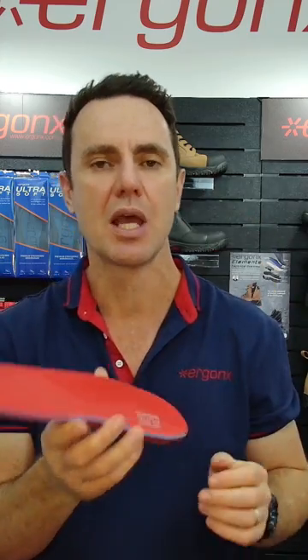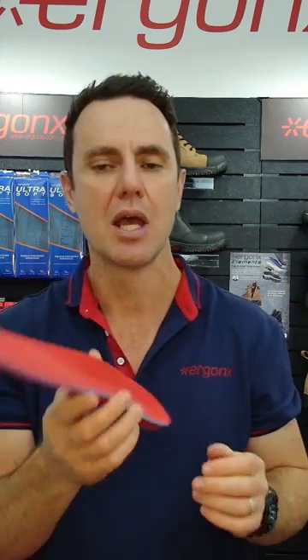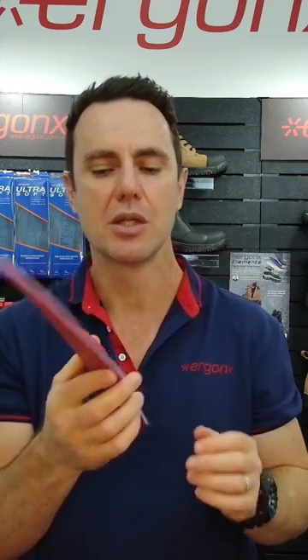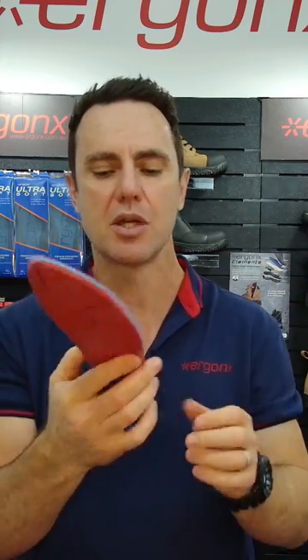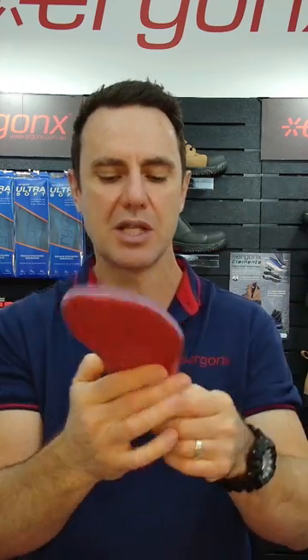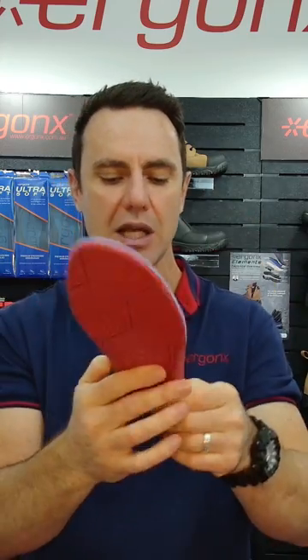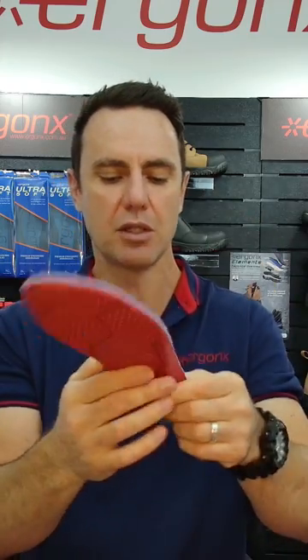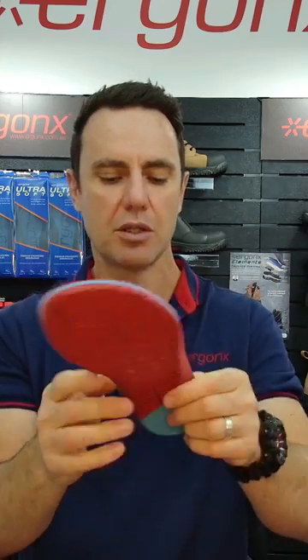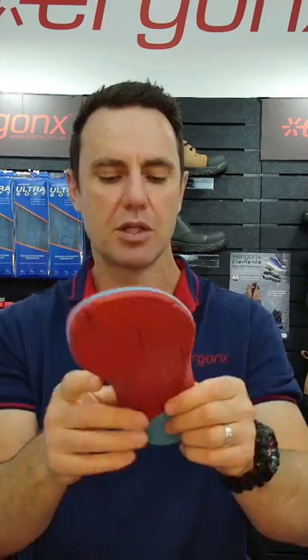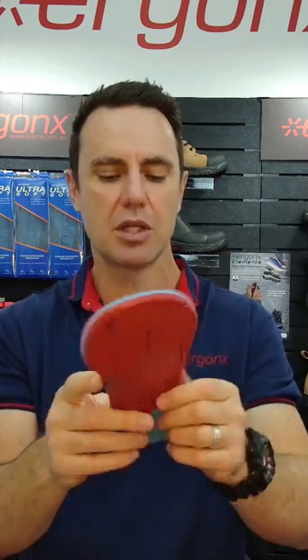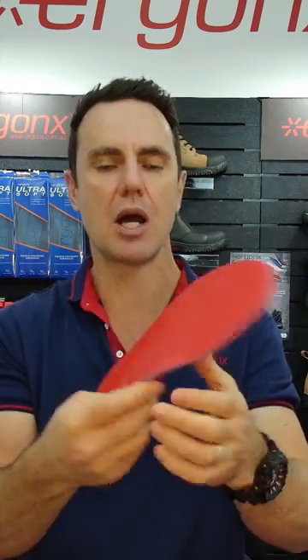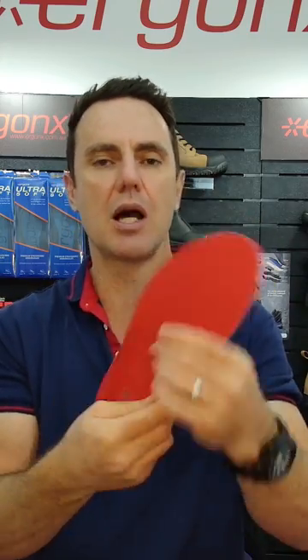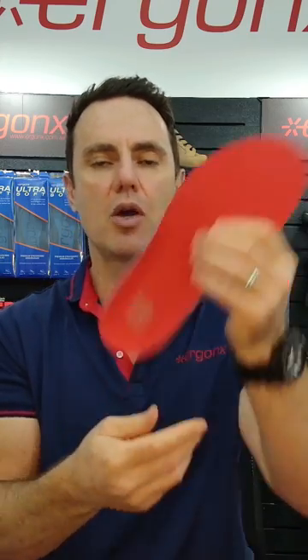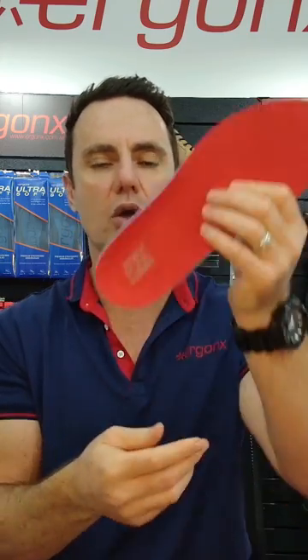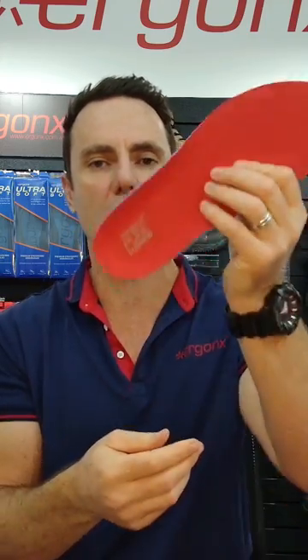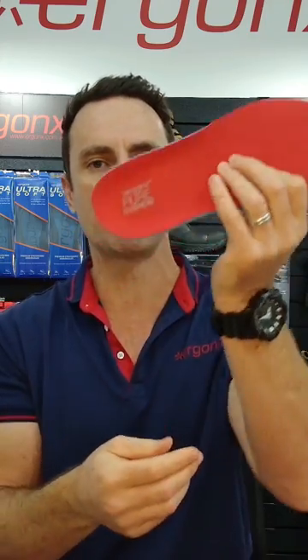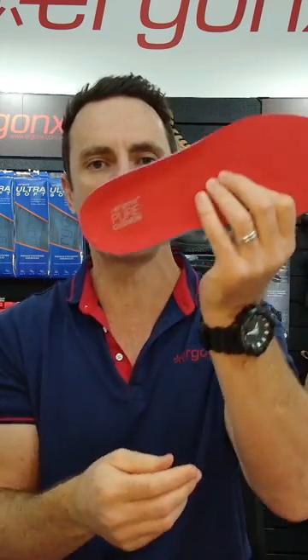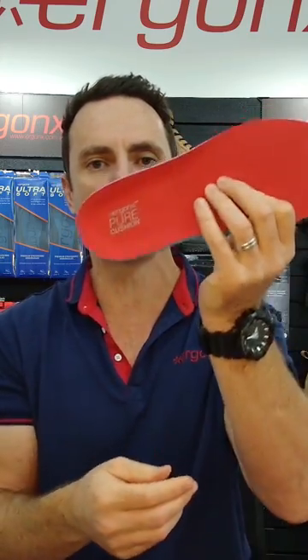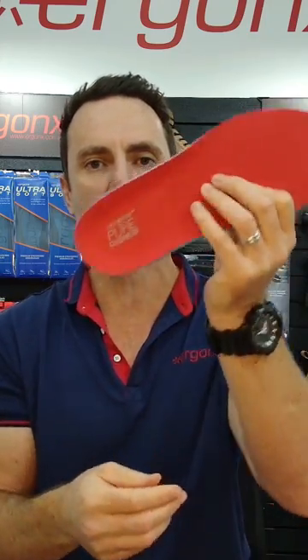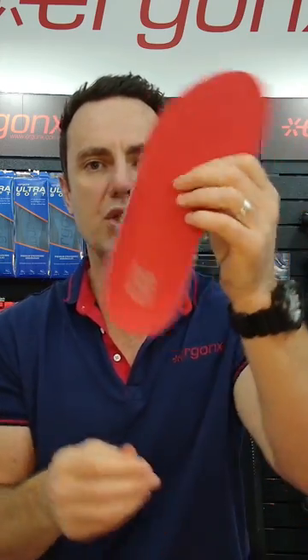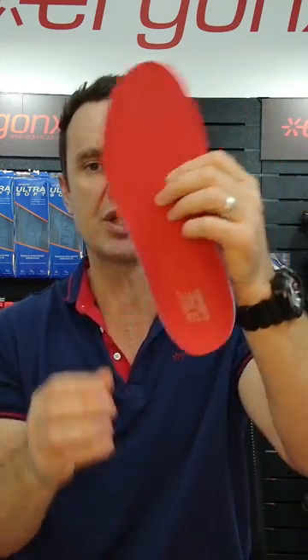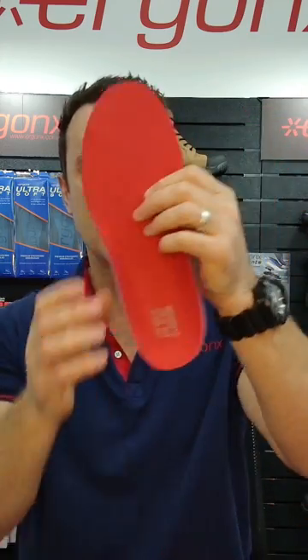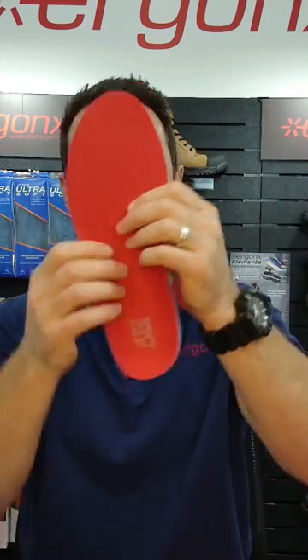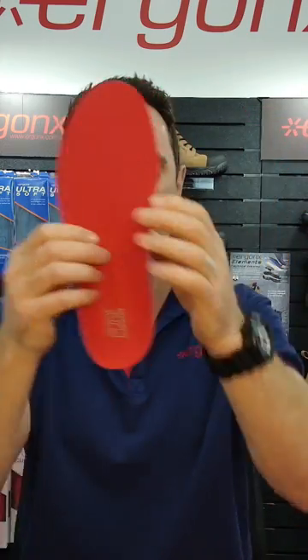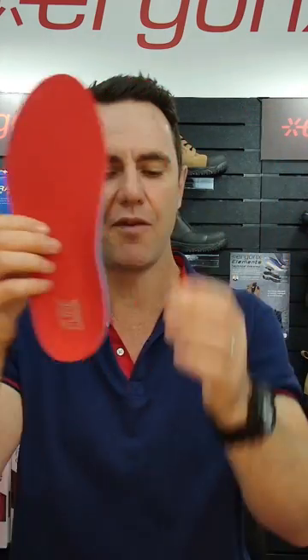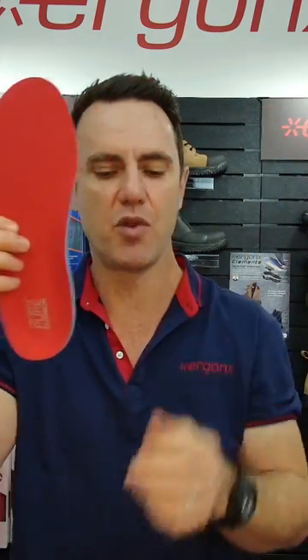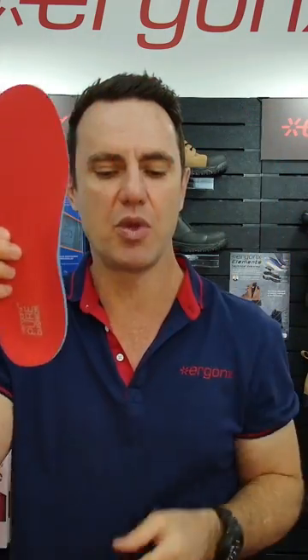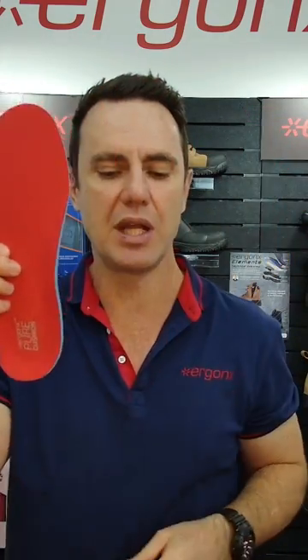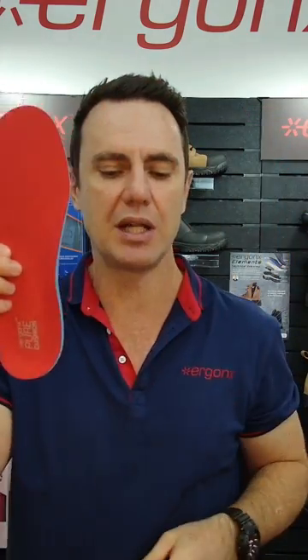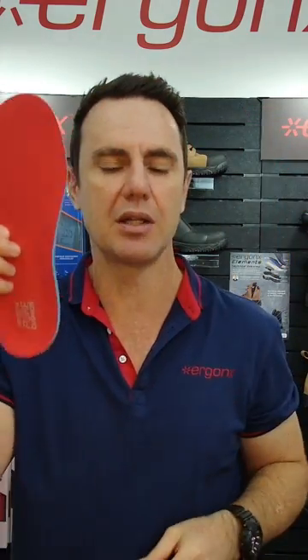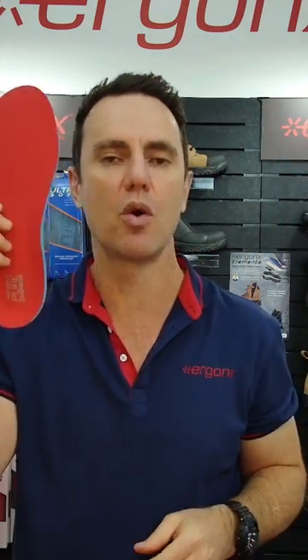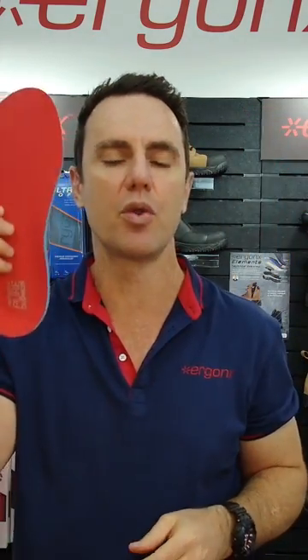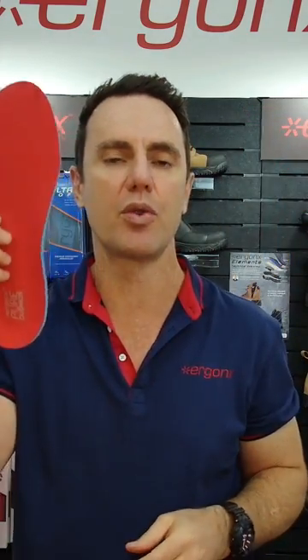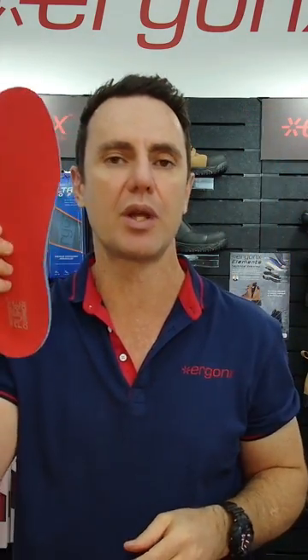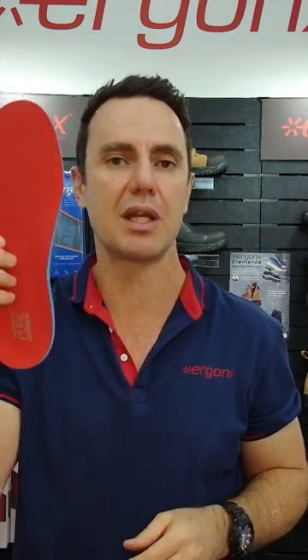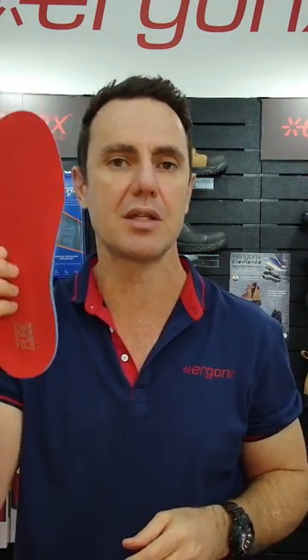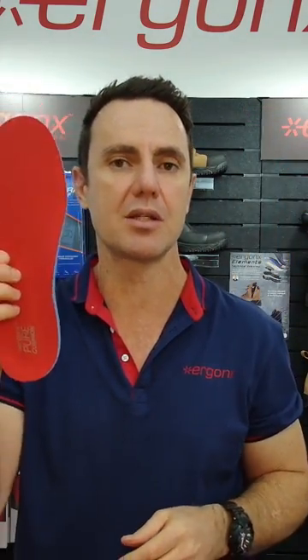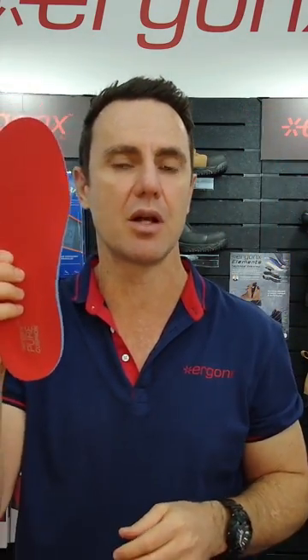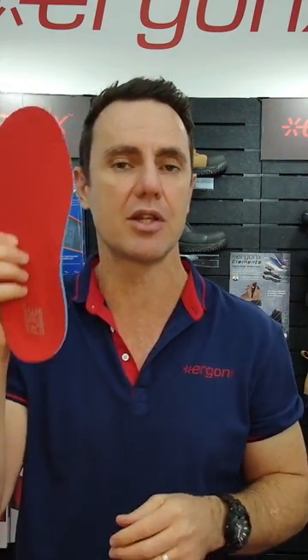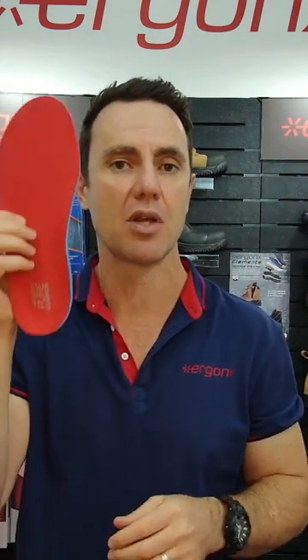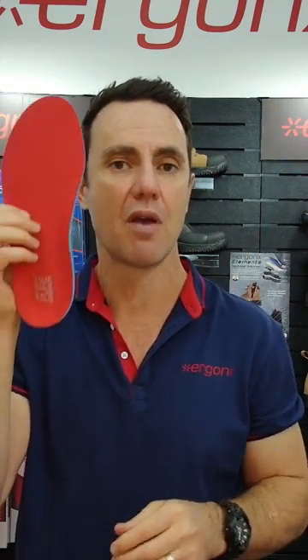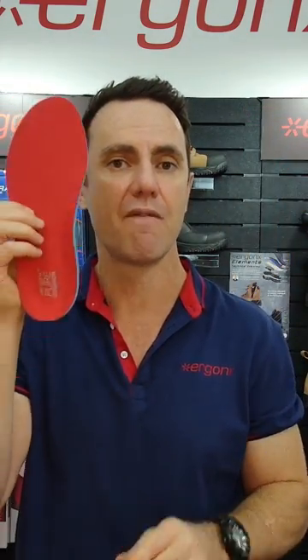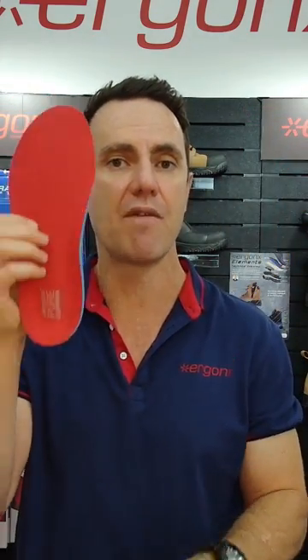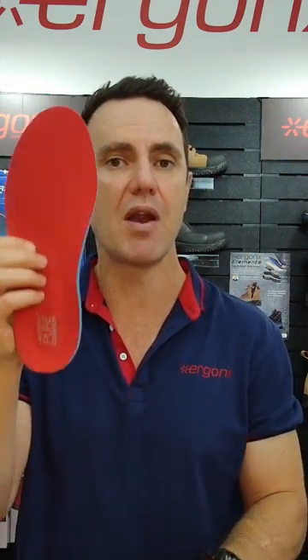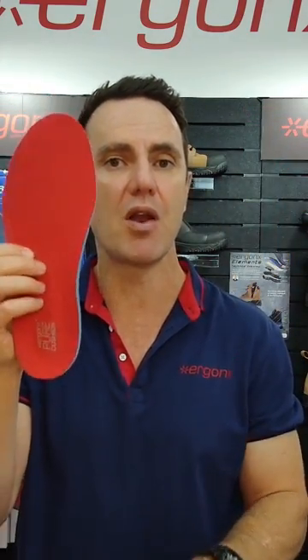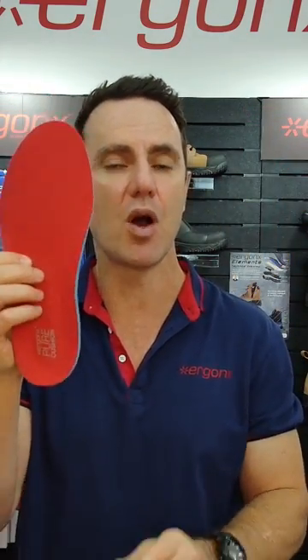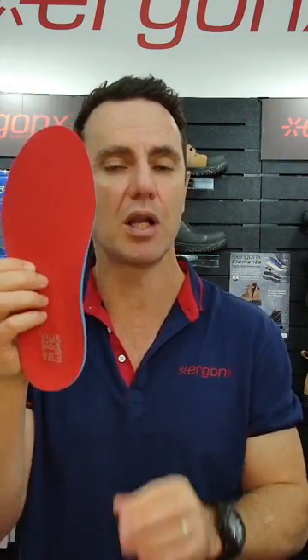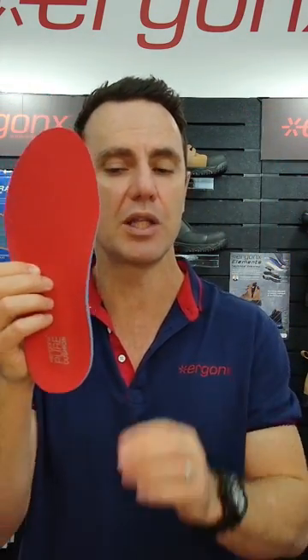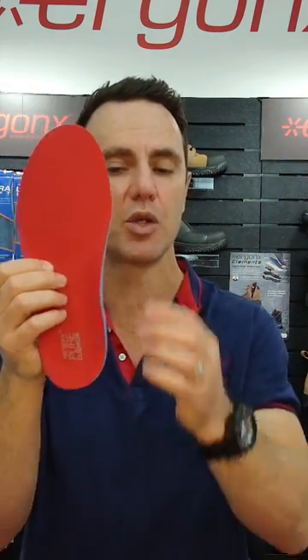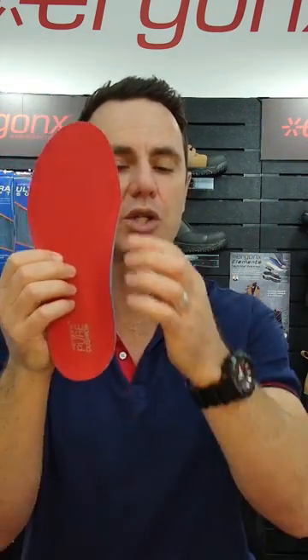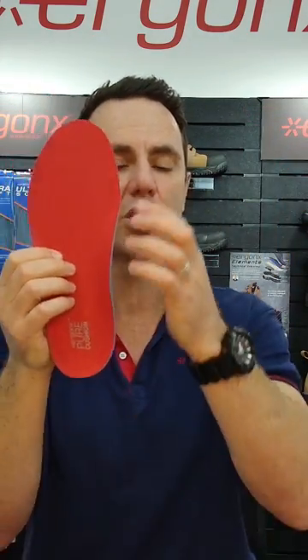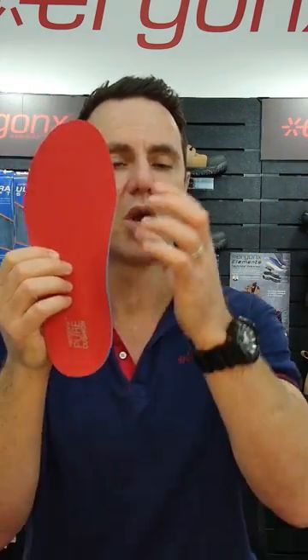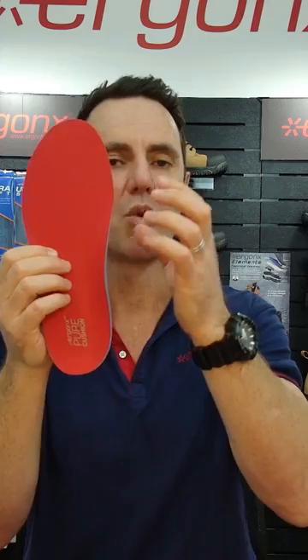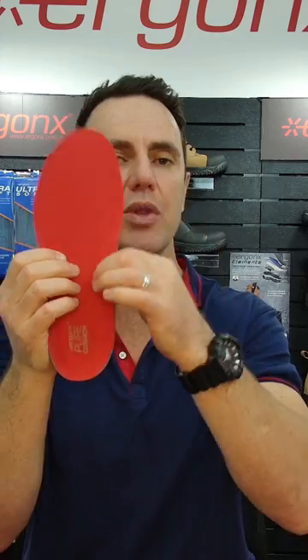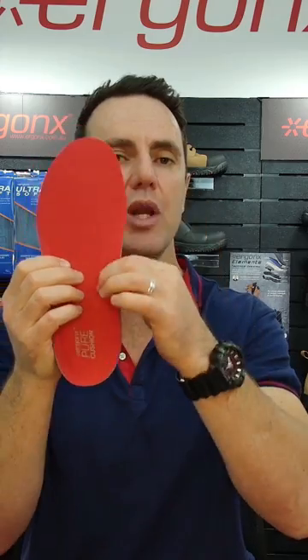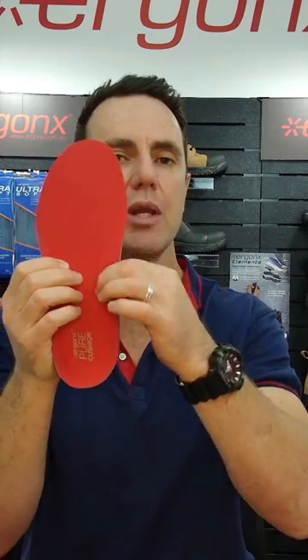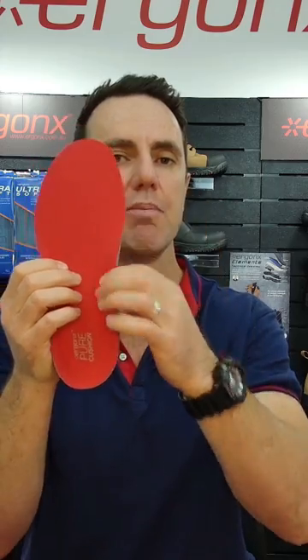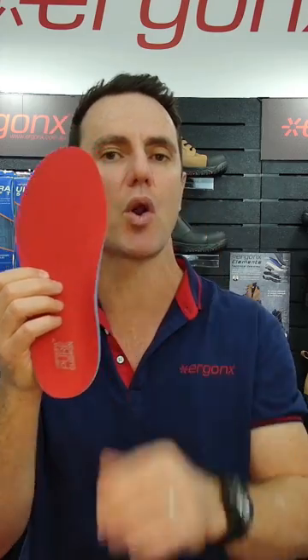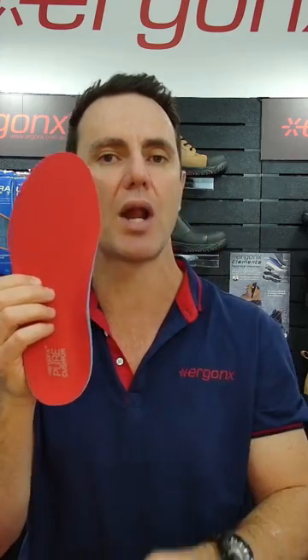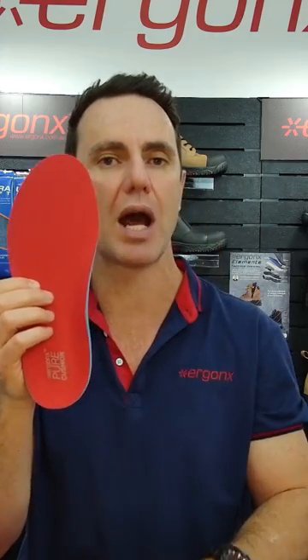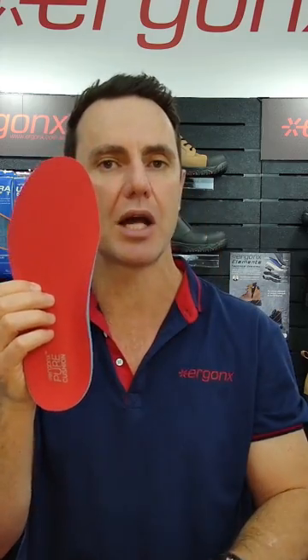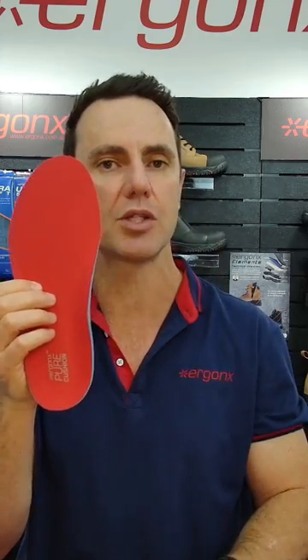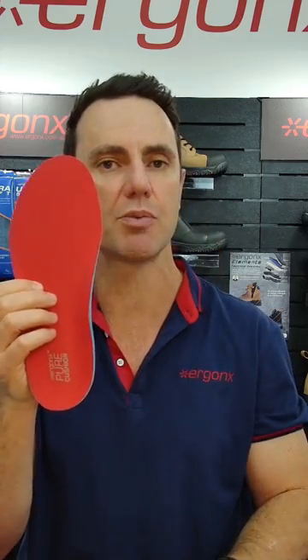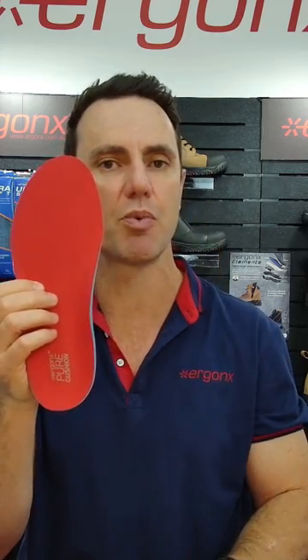Take a look at the Ergonix Pure Cushion if you need an orthotic insole that's very highly cushioned with only moderate arch support.